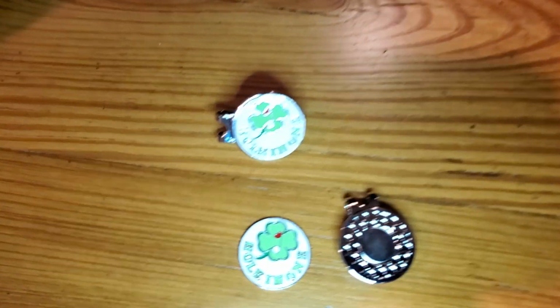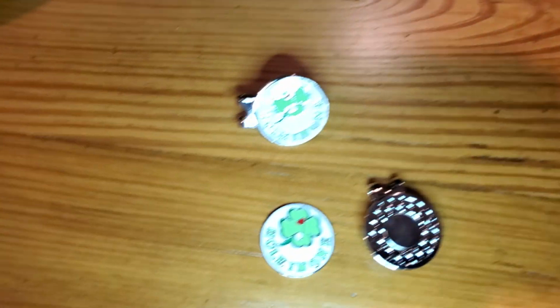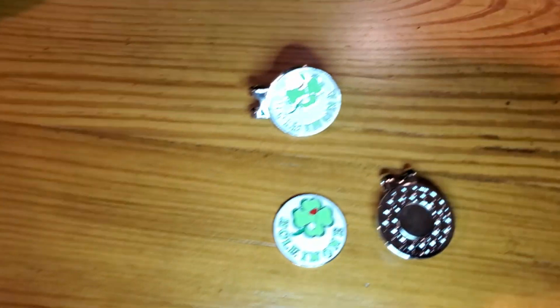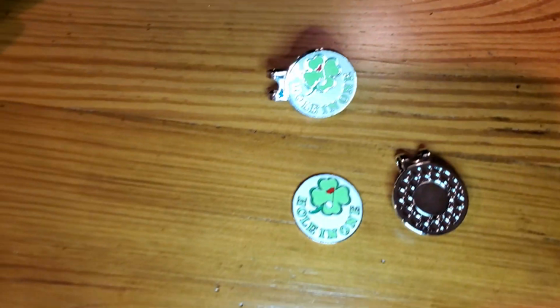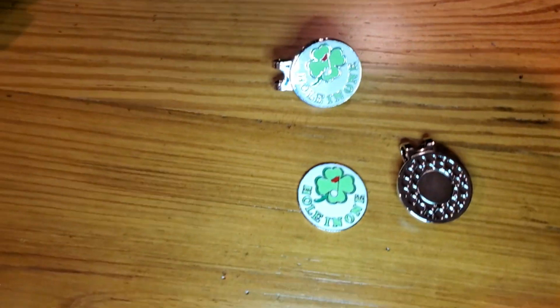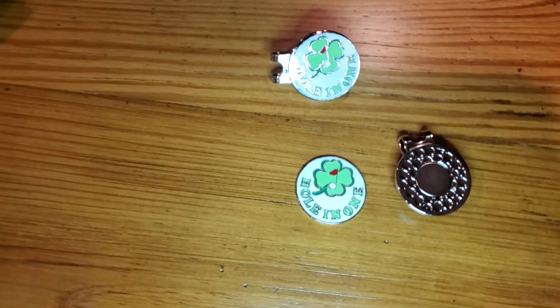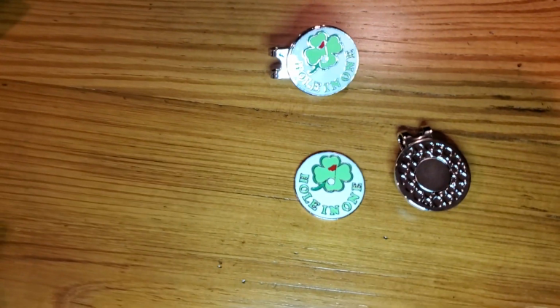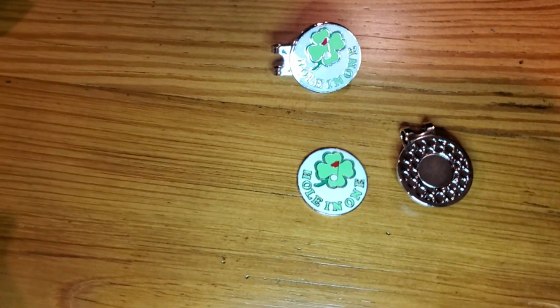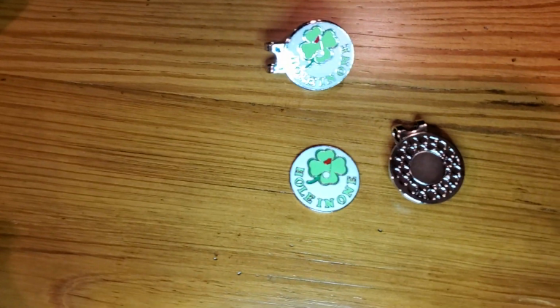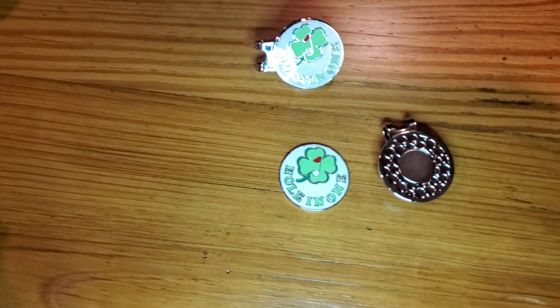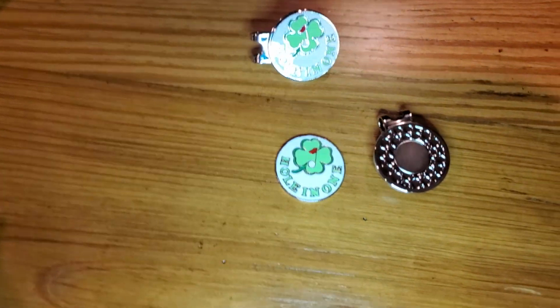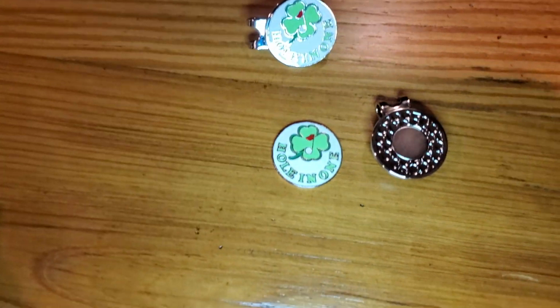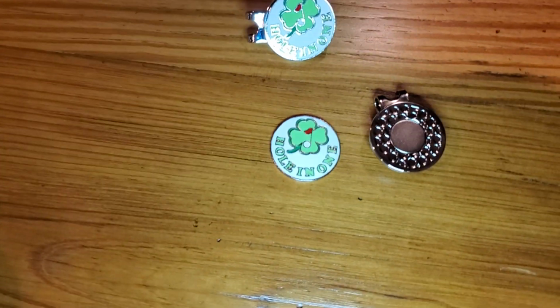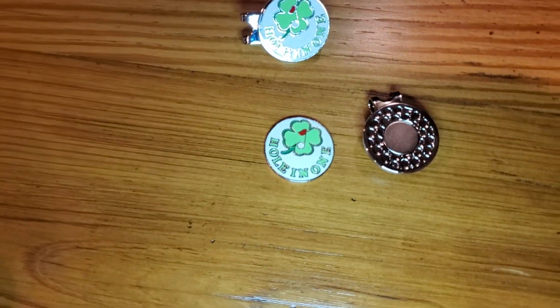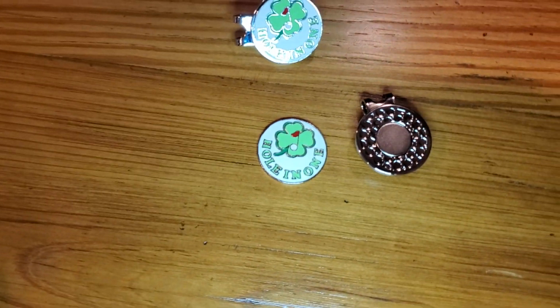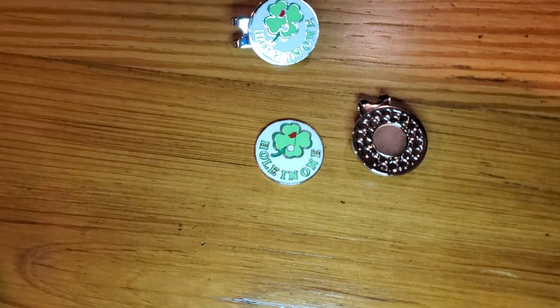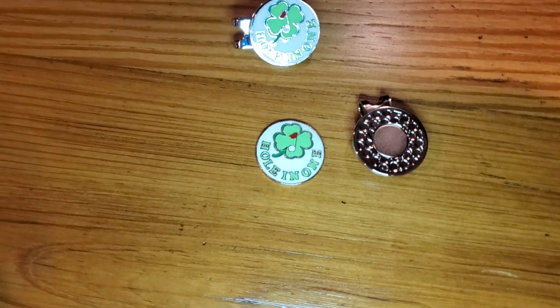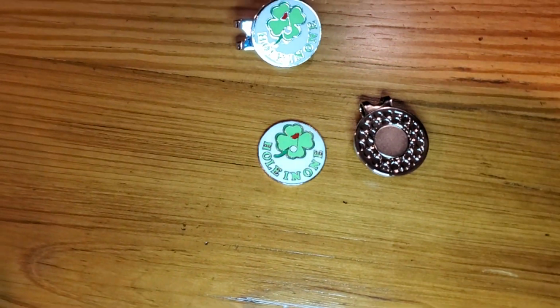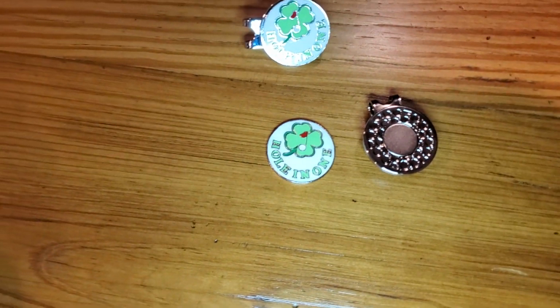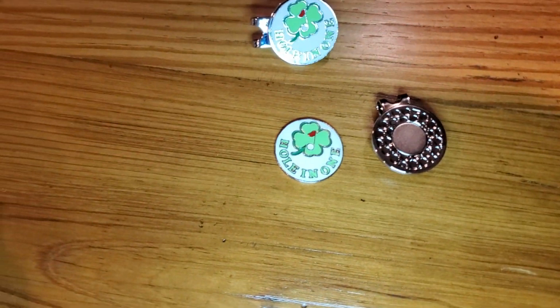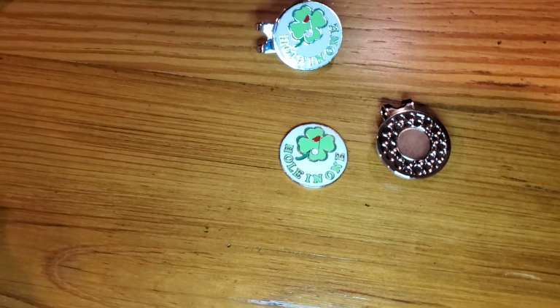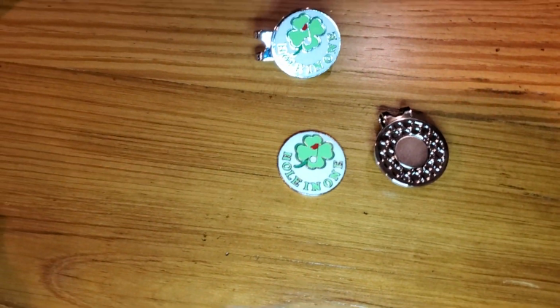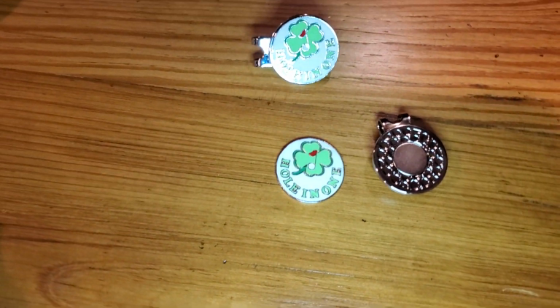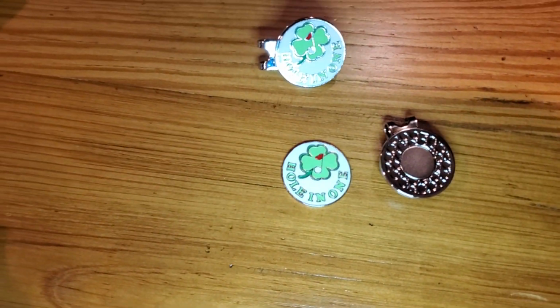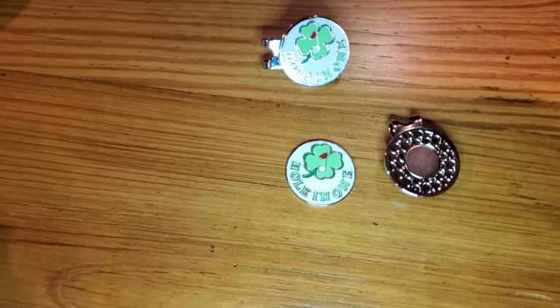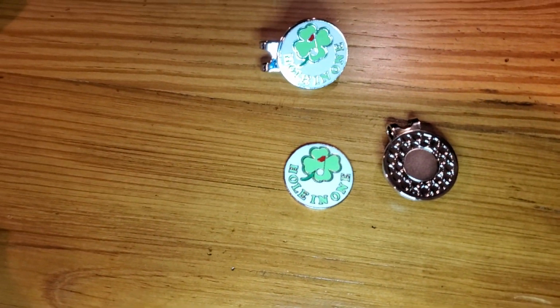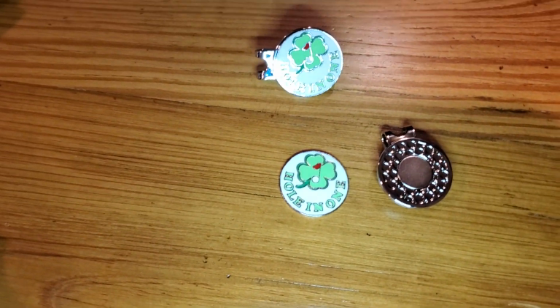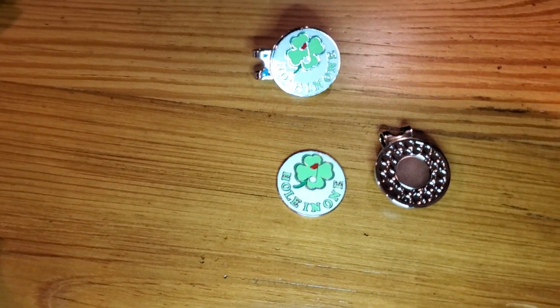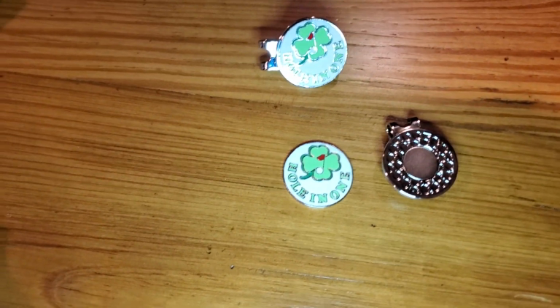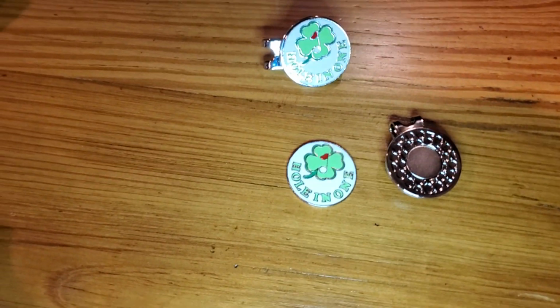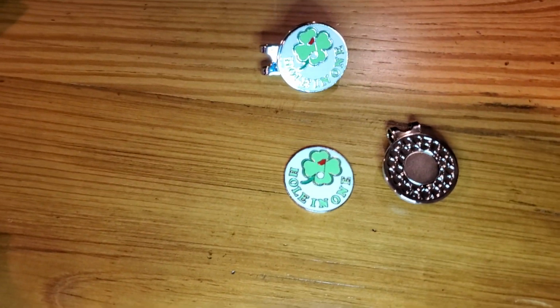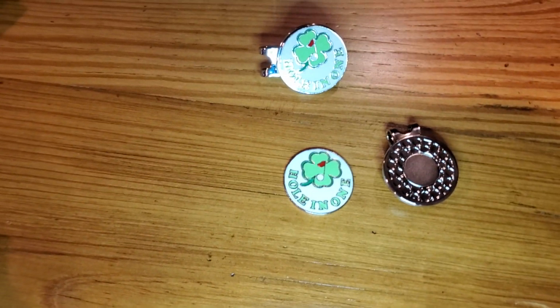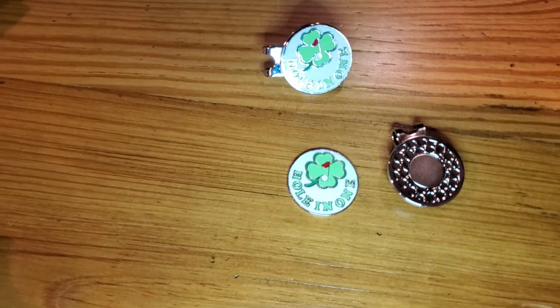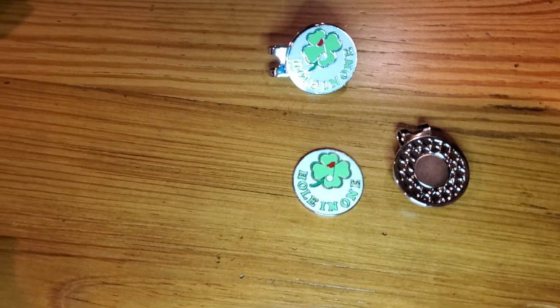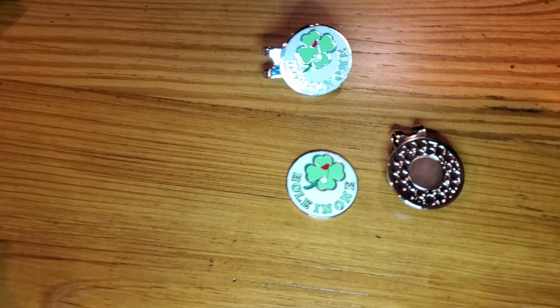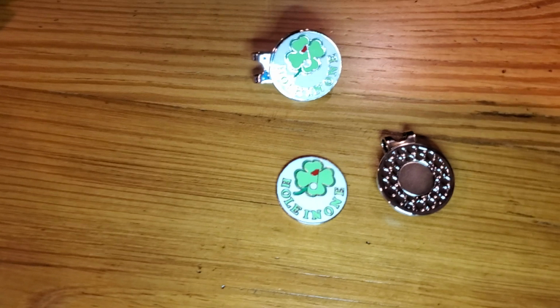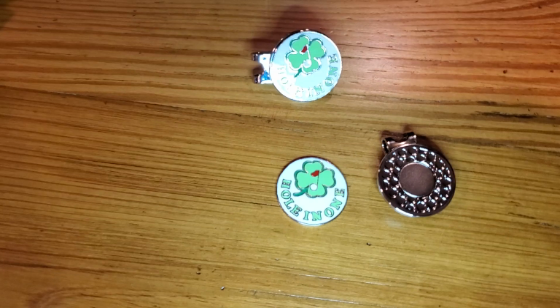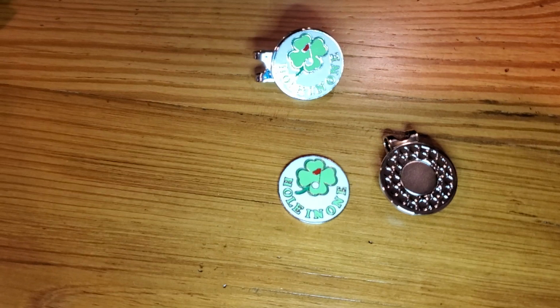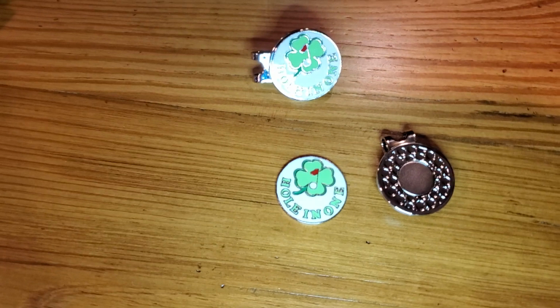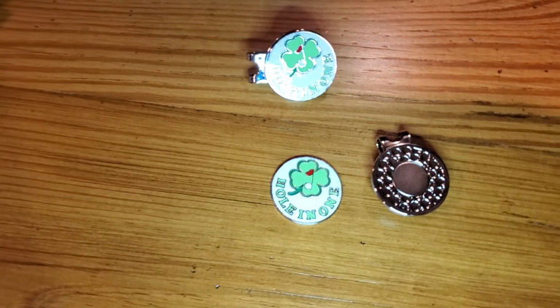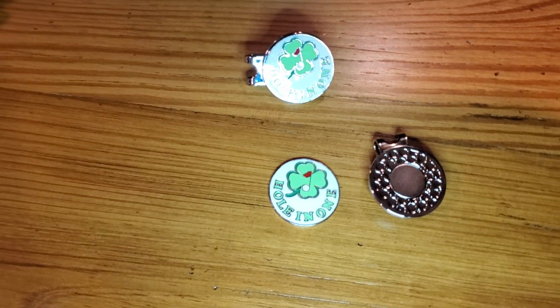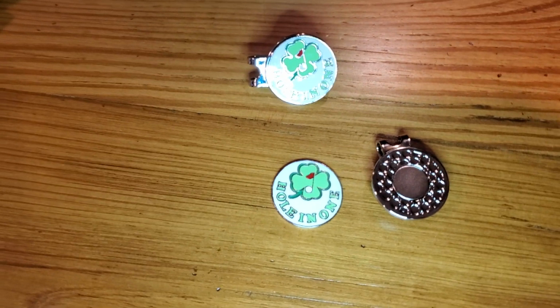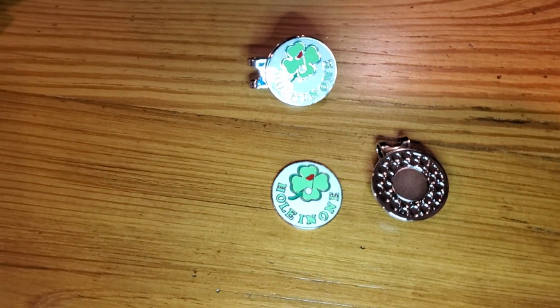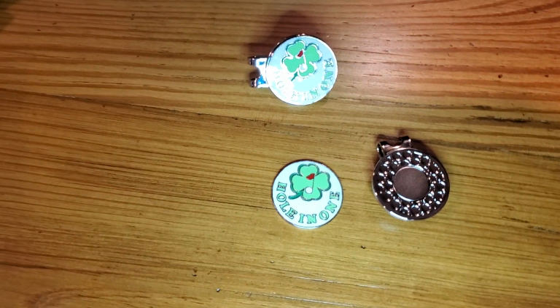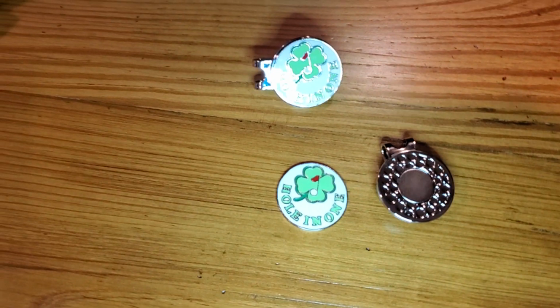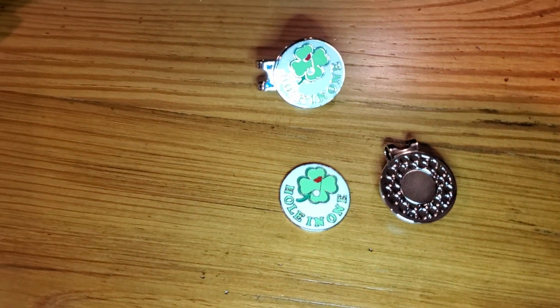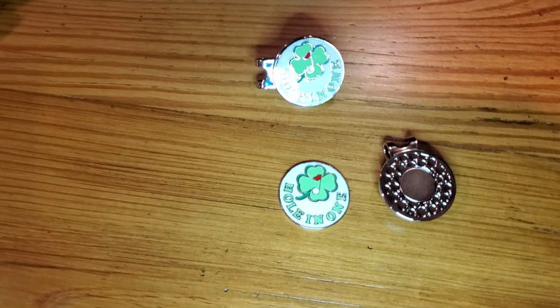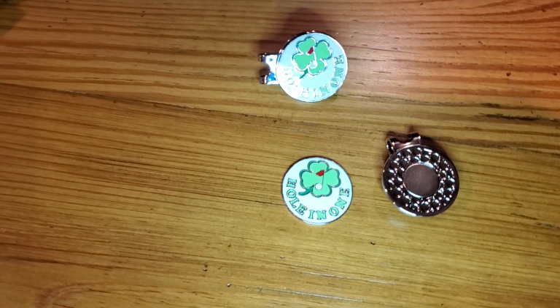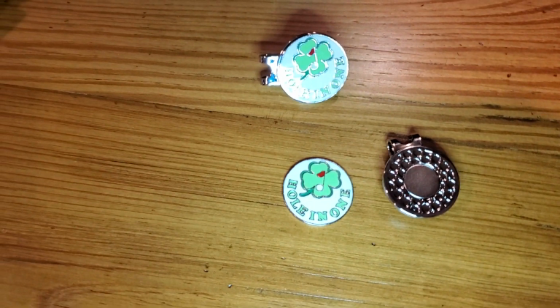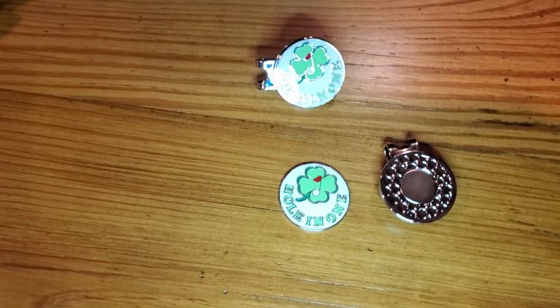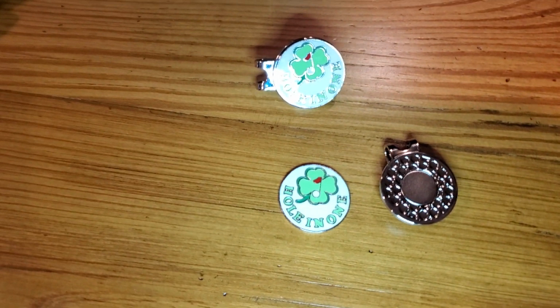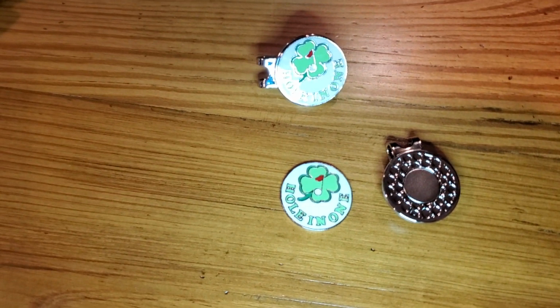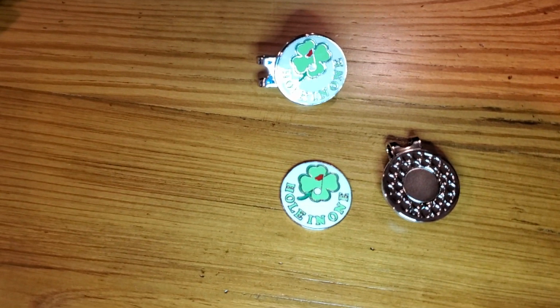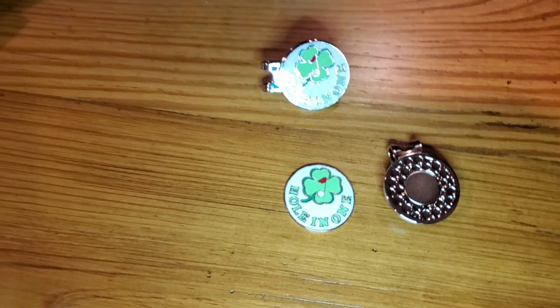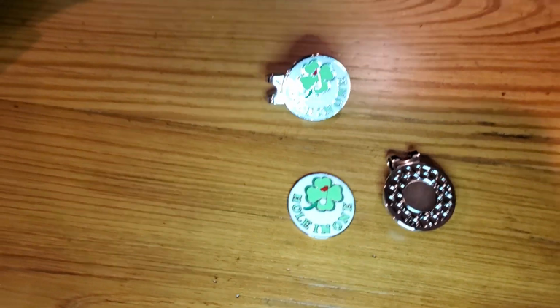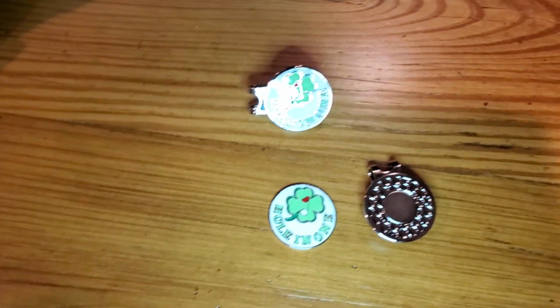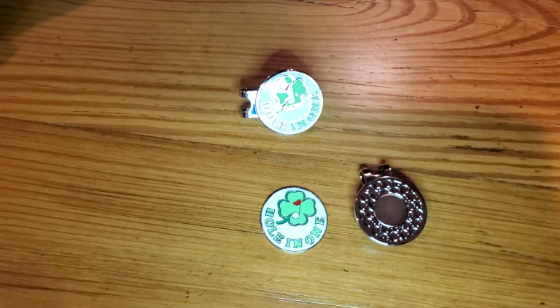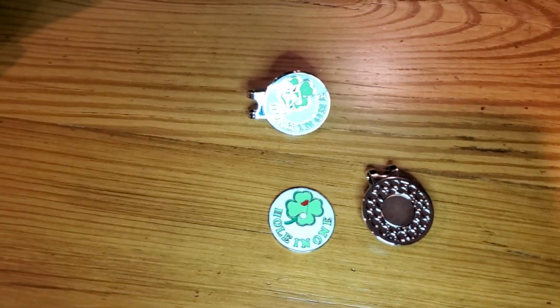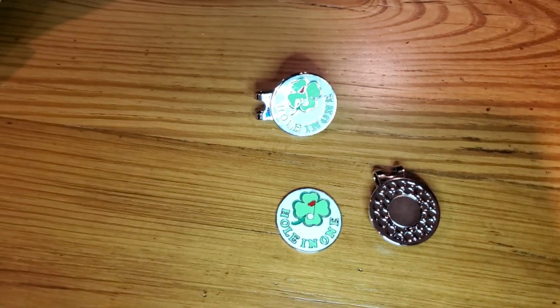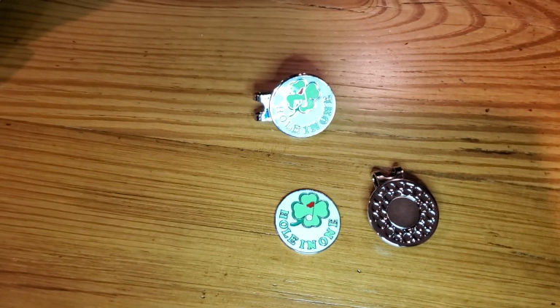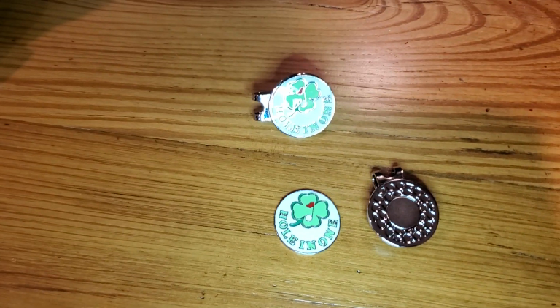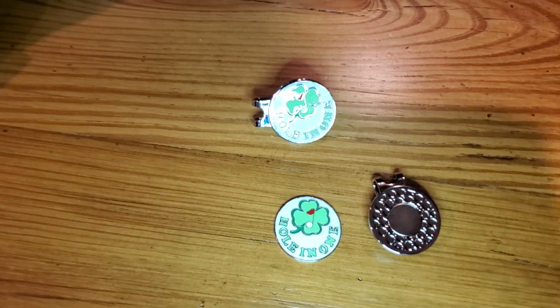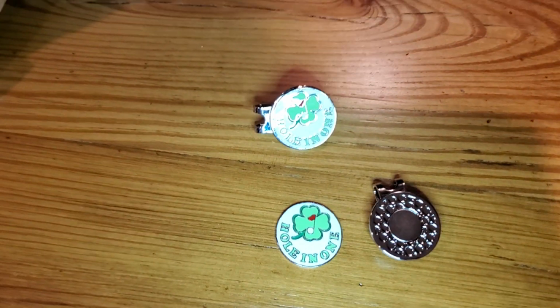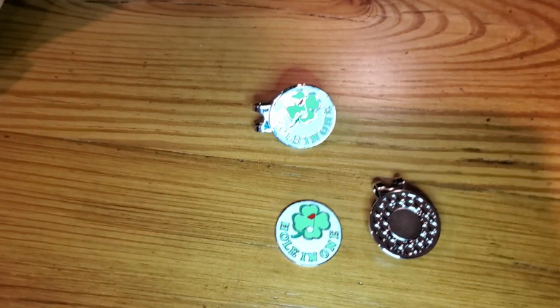That's the review here. I certainly like them. I can't wait to get to use them out on the course, and thanks to Finger 10 for sending it.